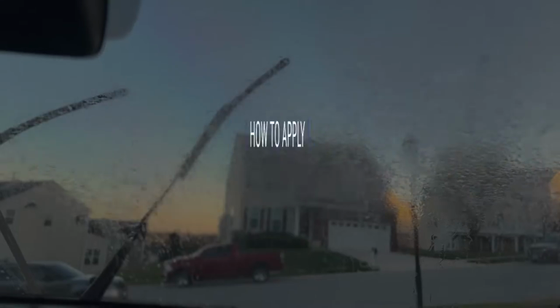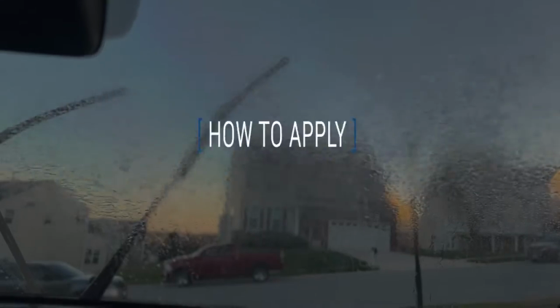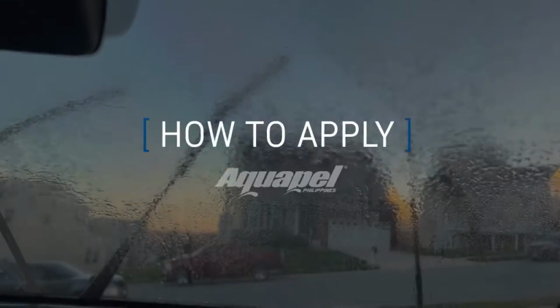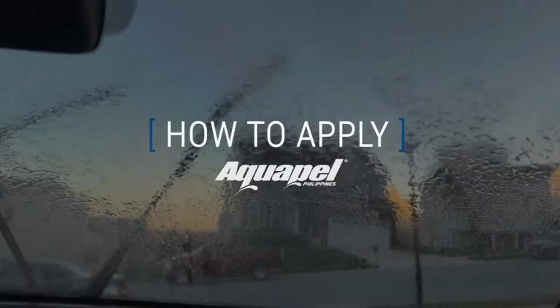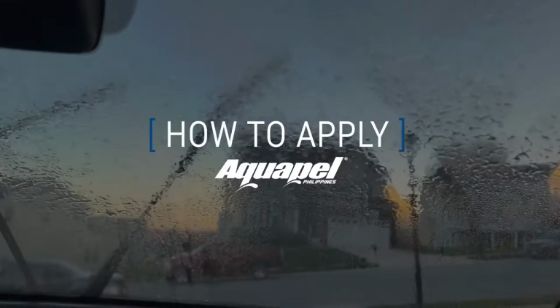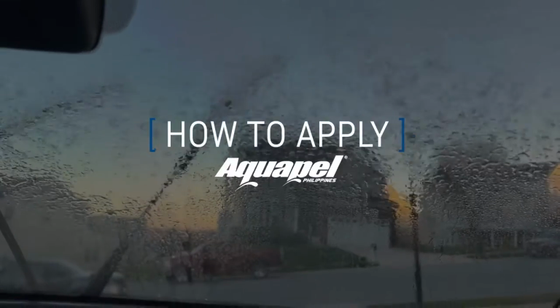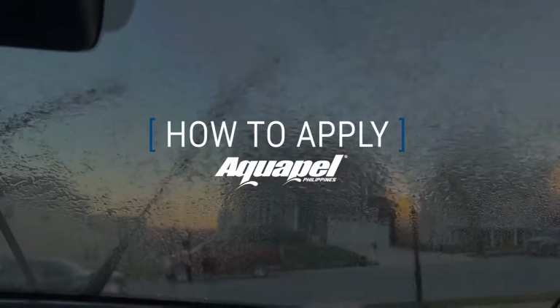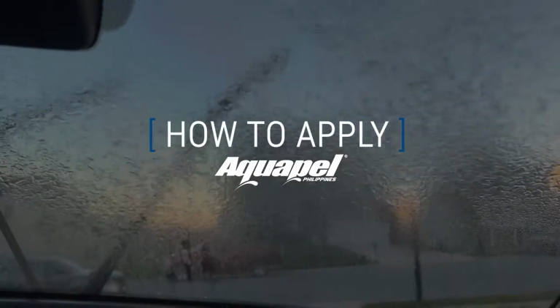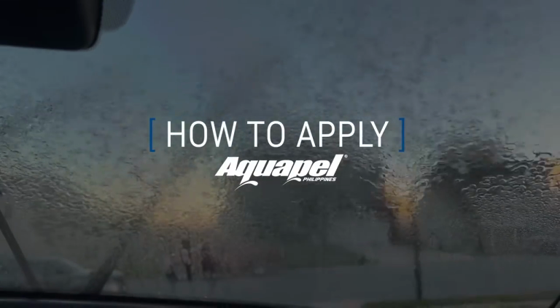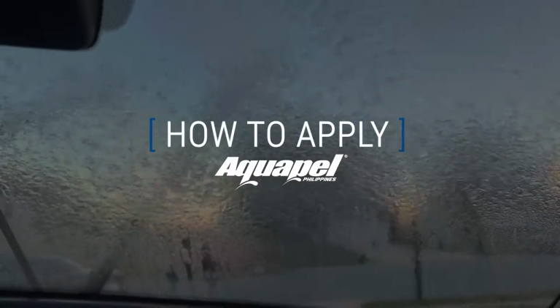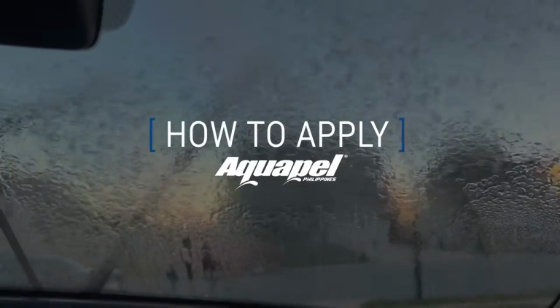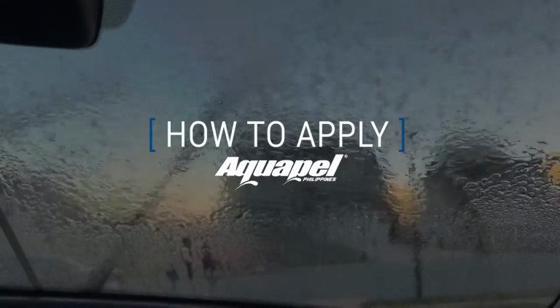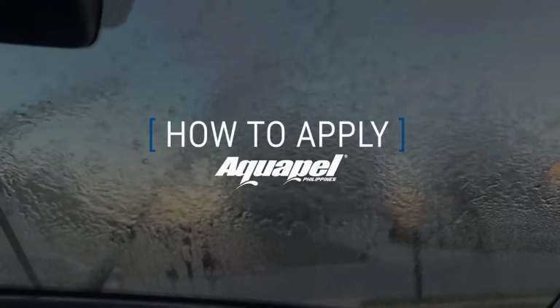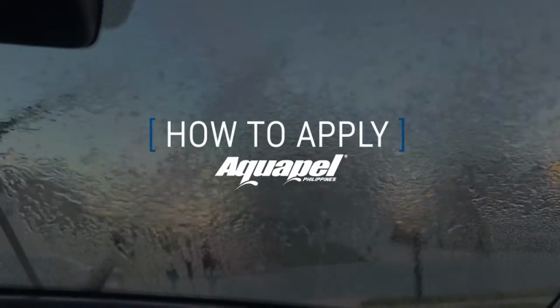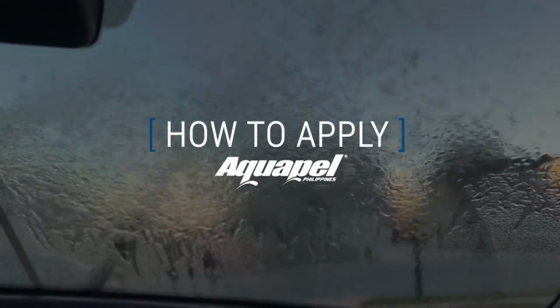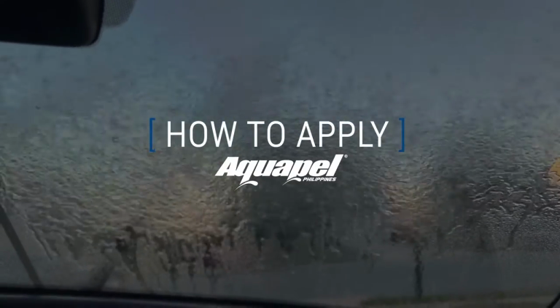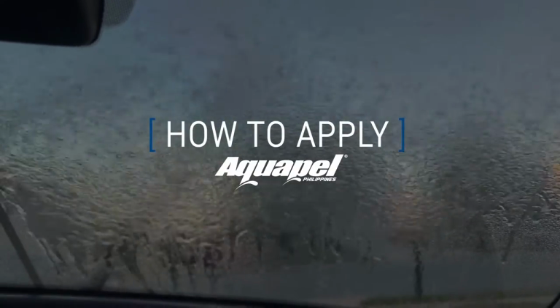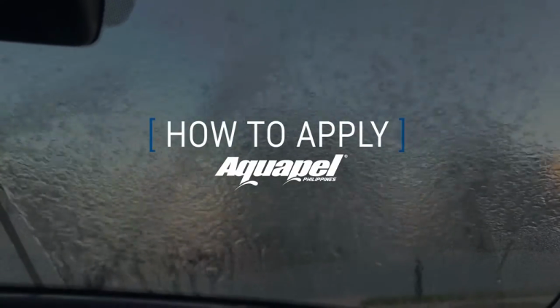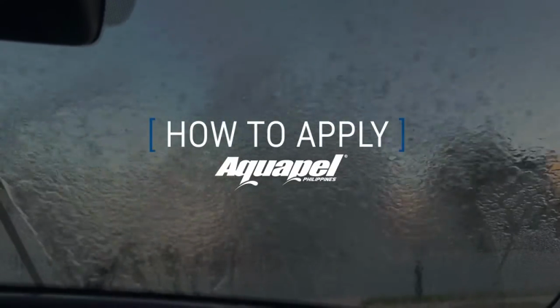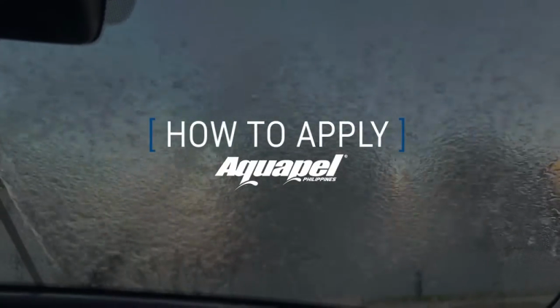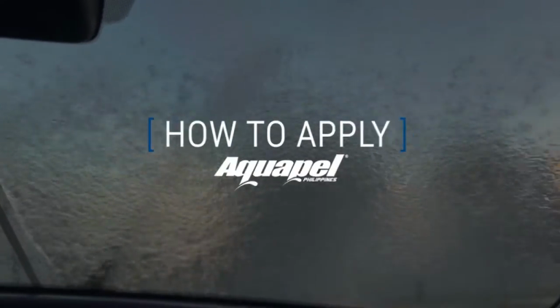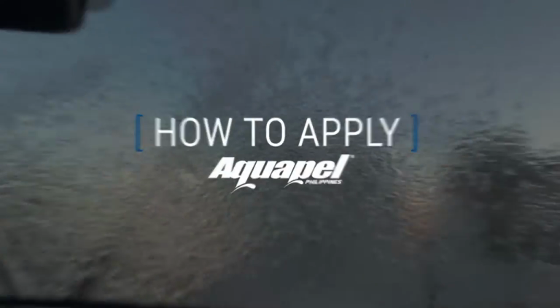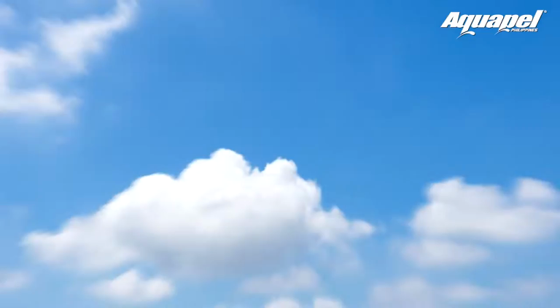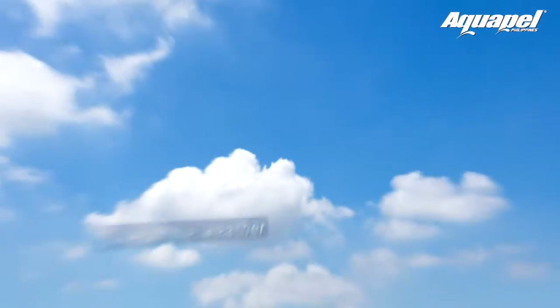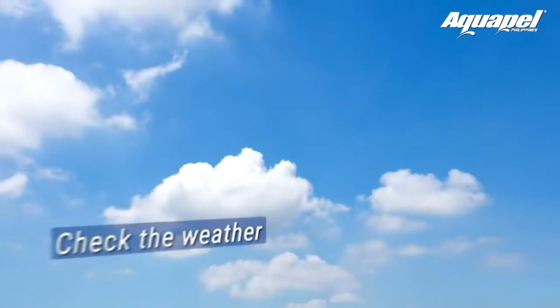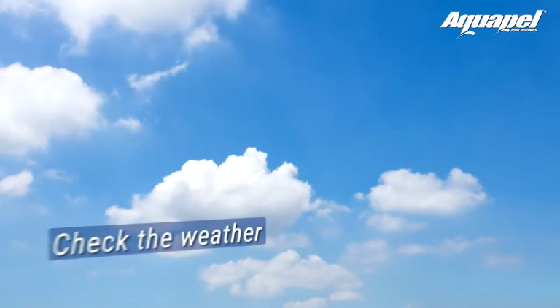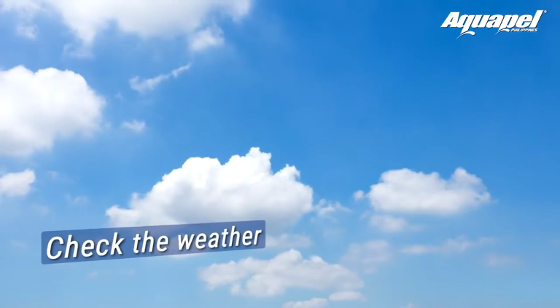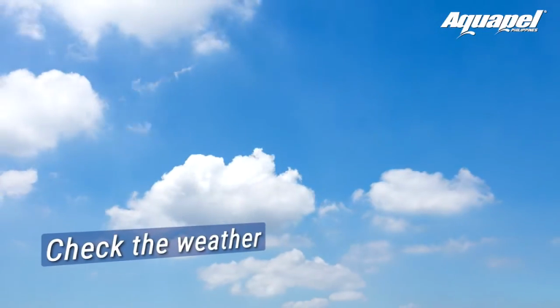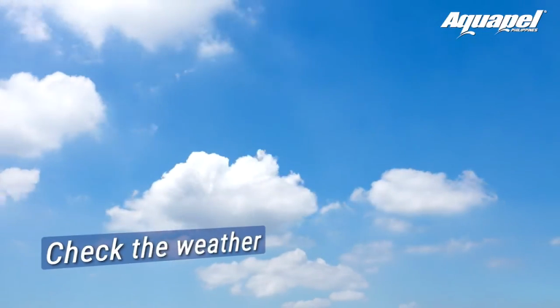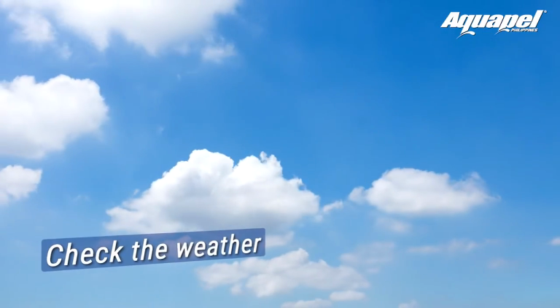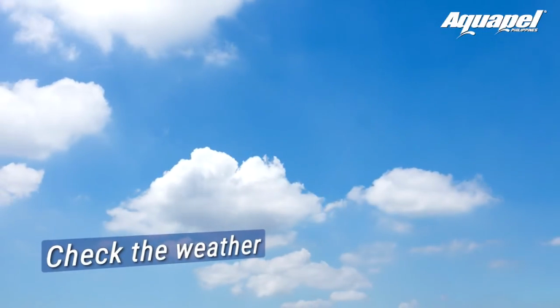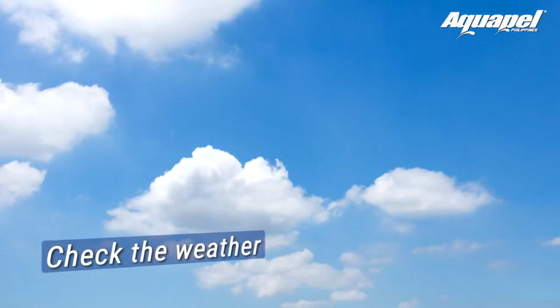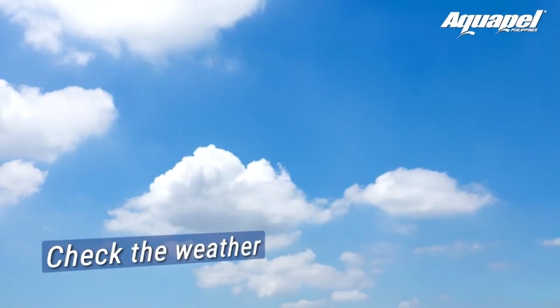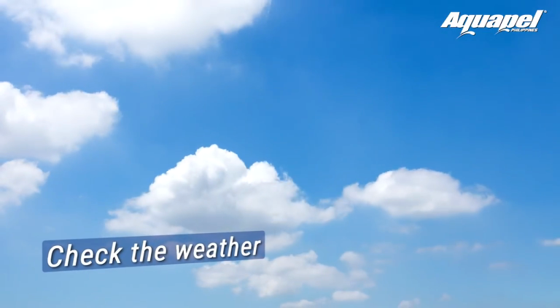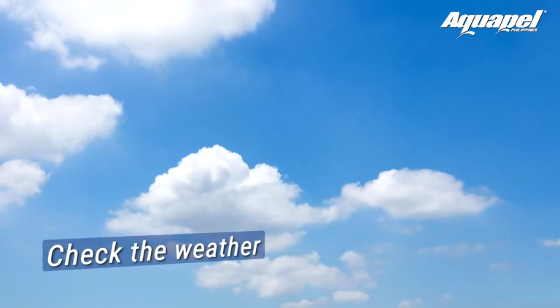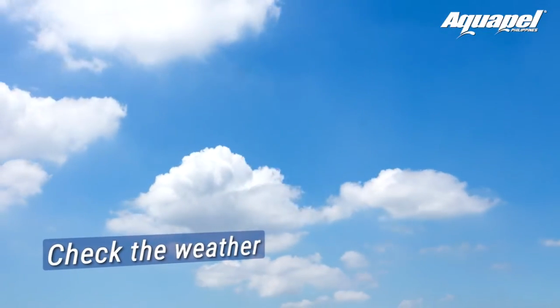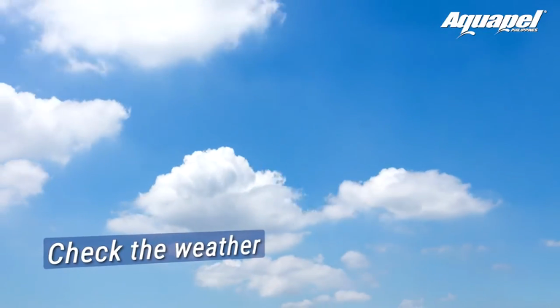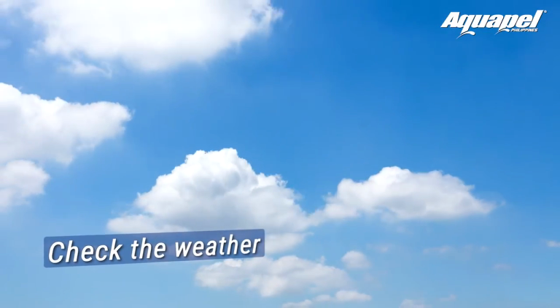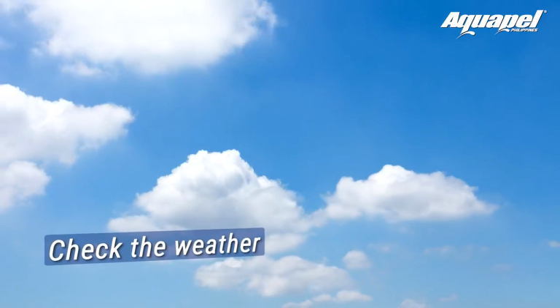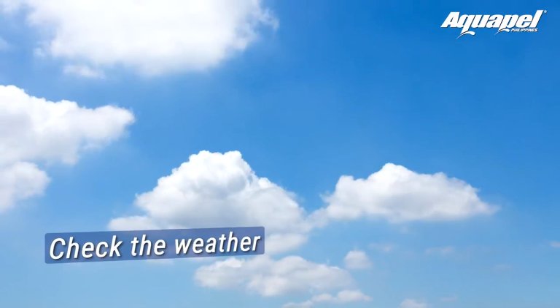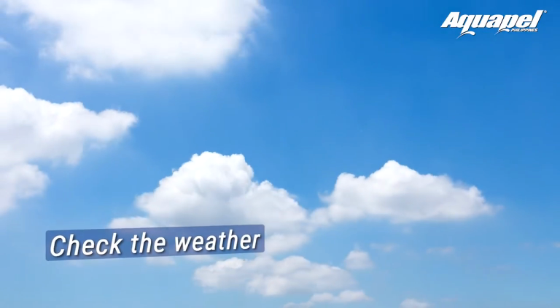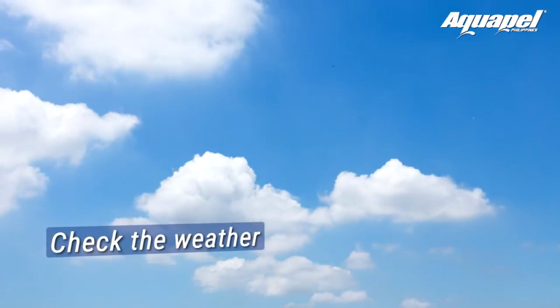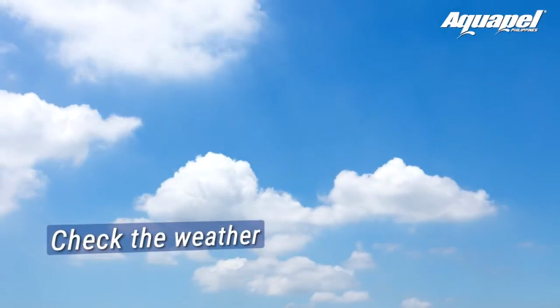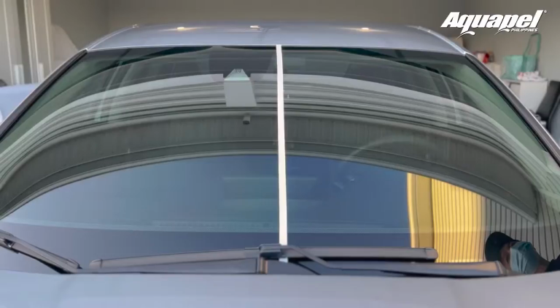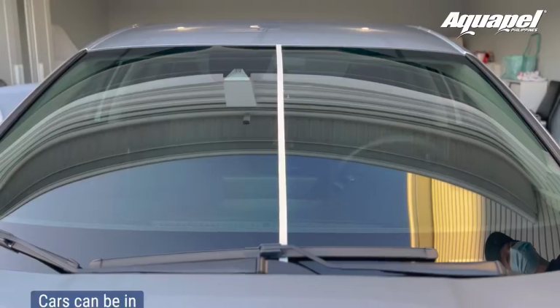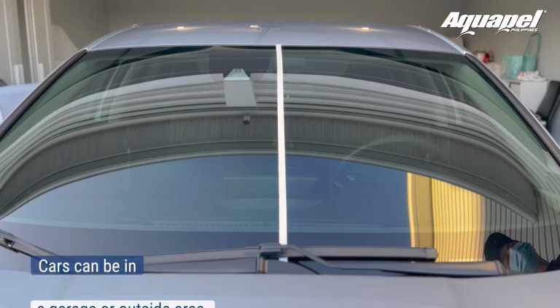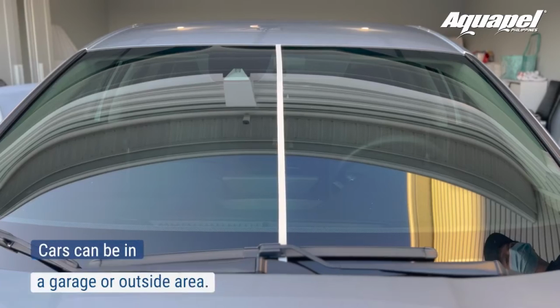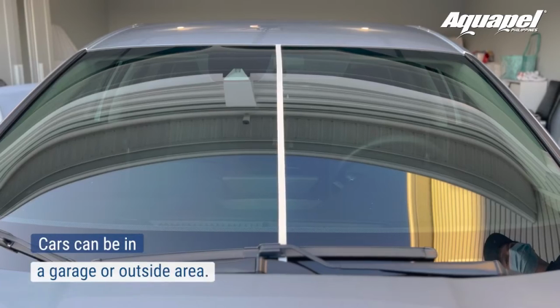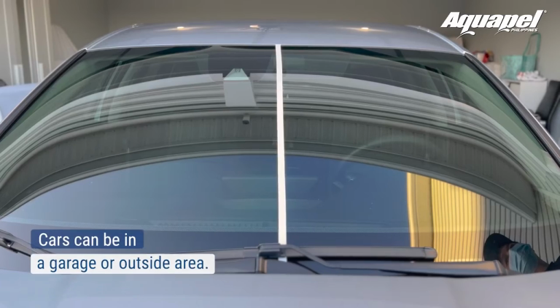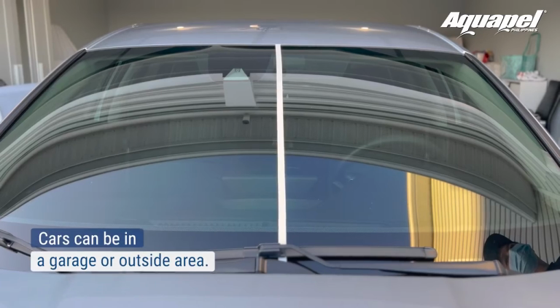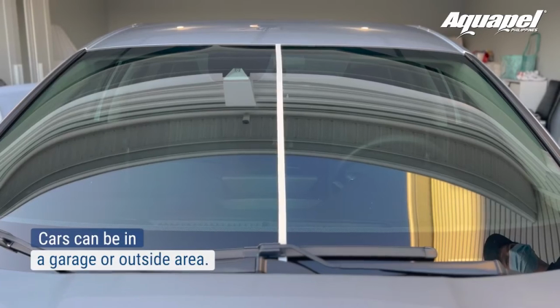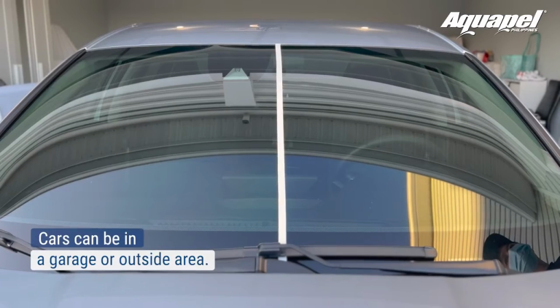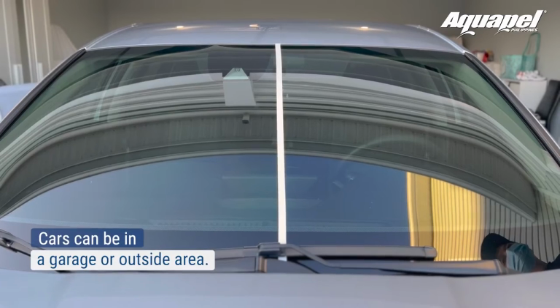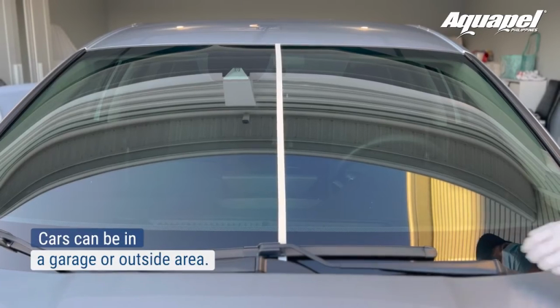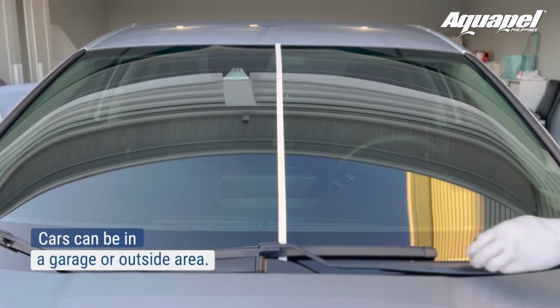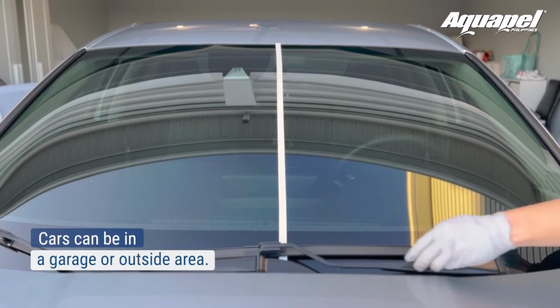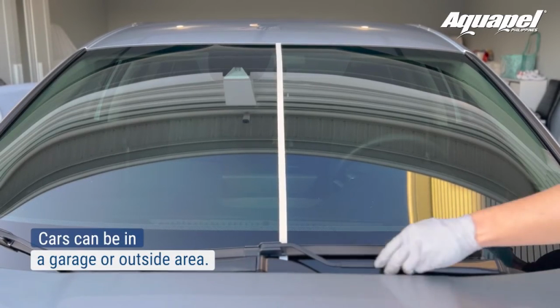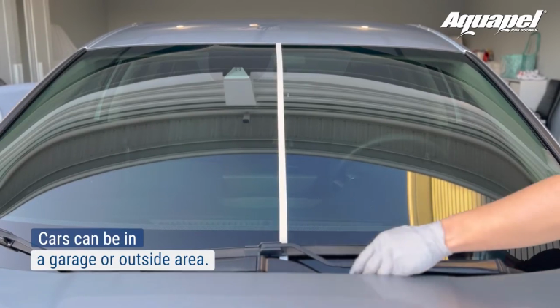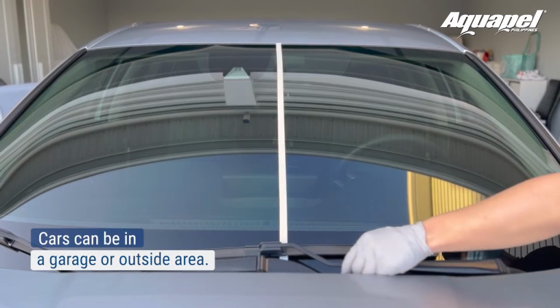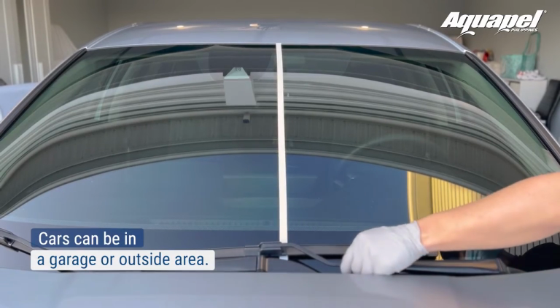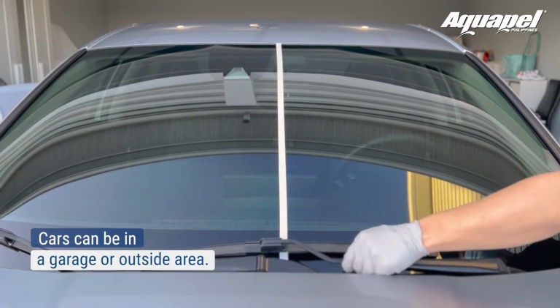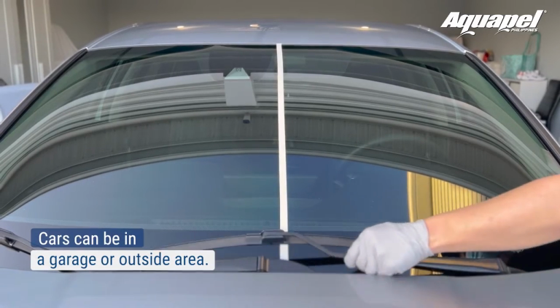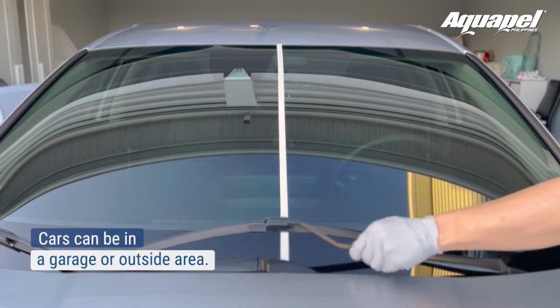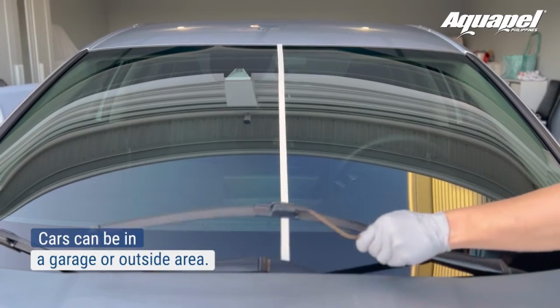How to apply. Check the weather to make sure it's not raining. Cars can be in a garage or outside open area.